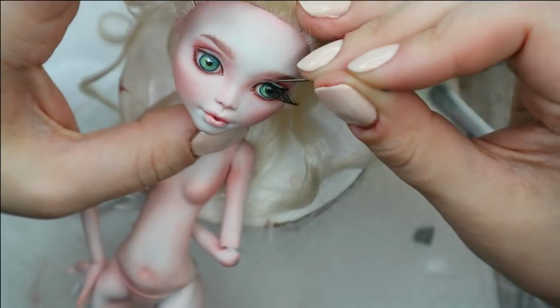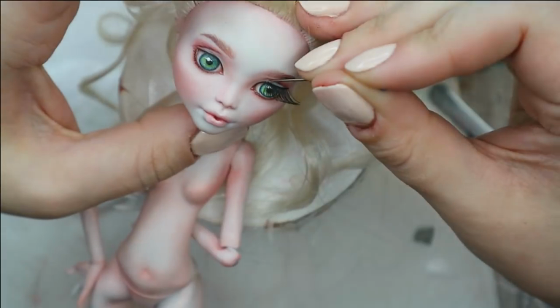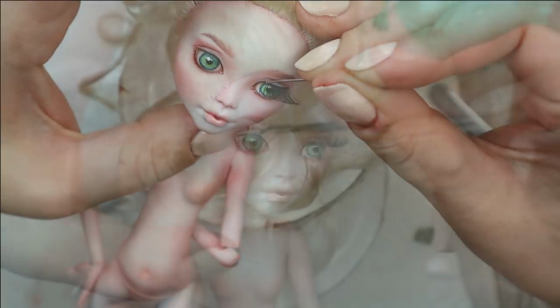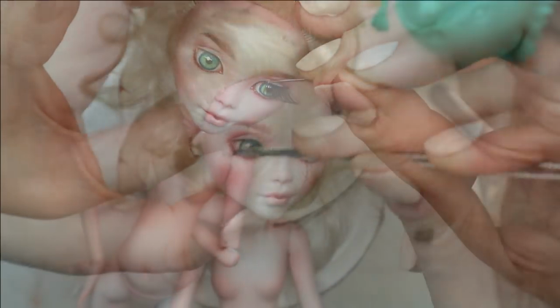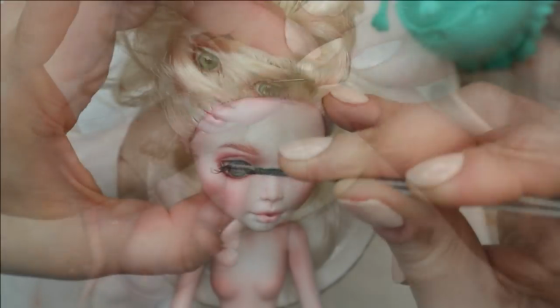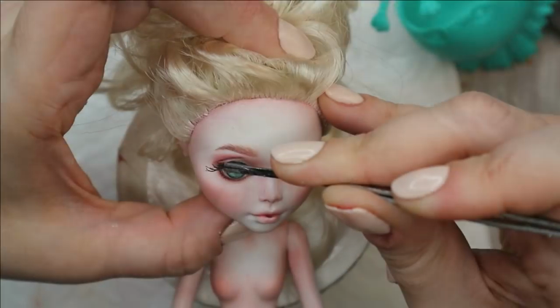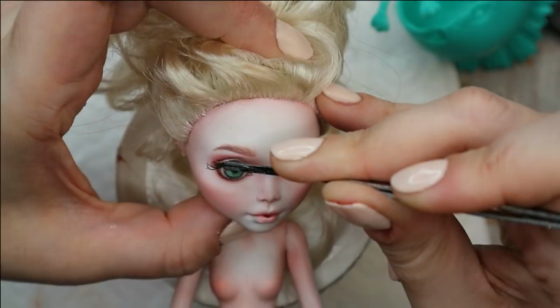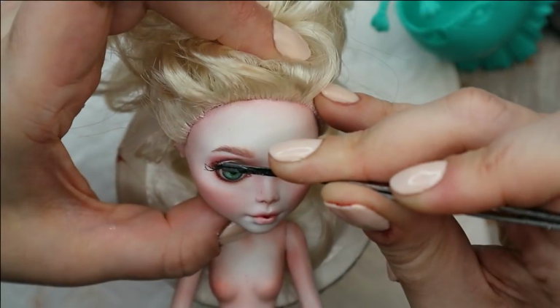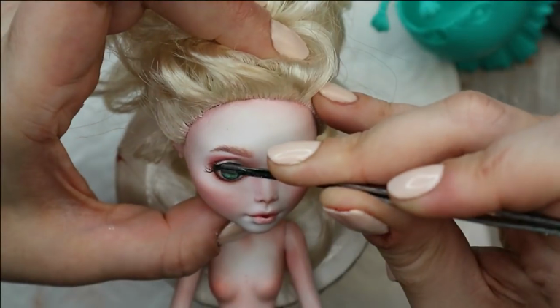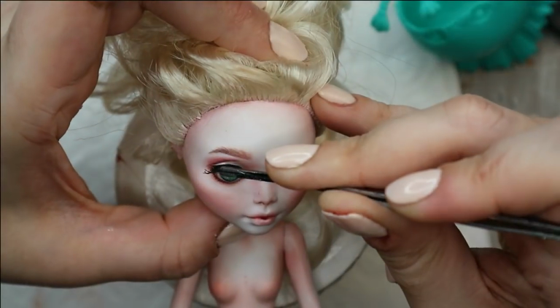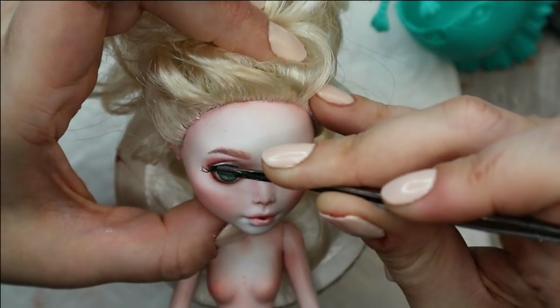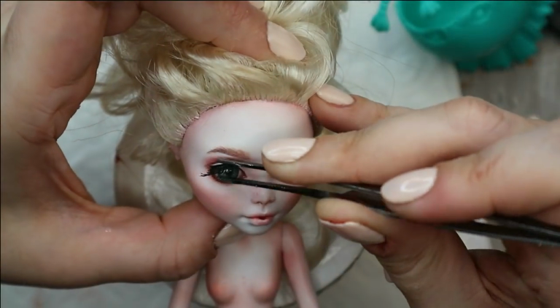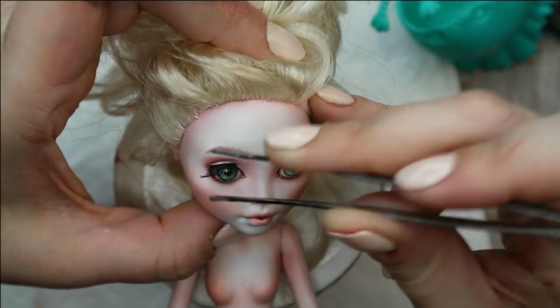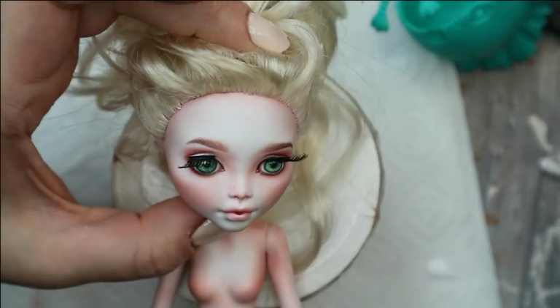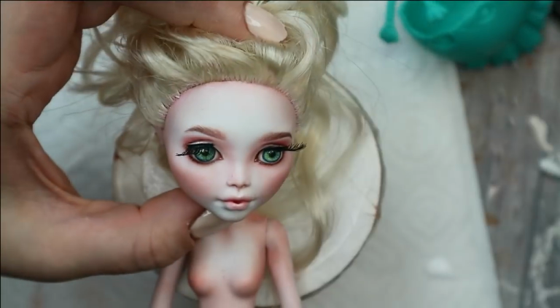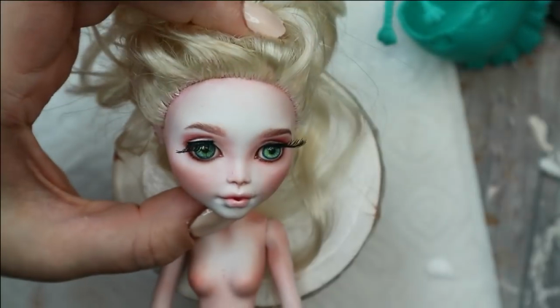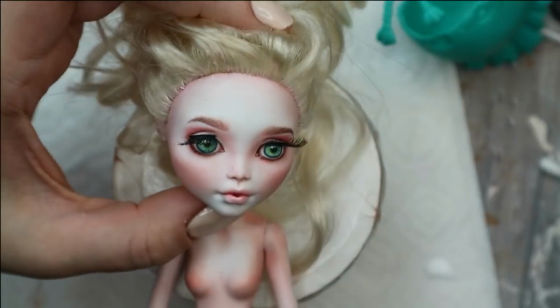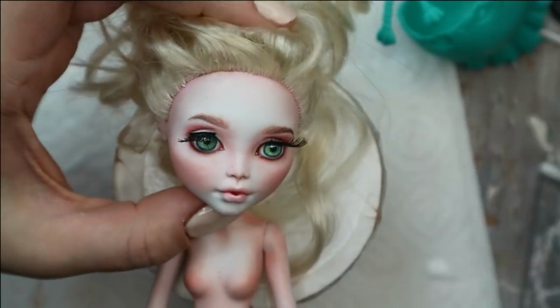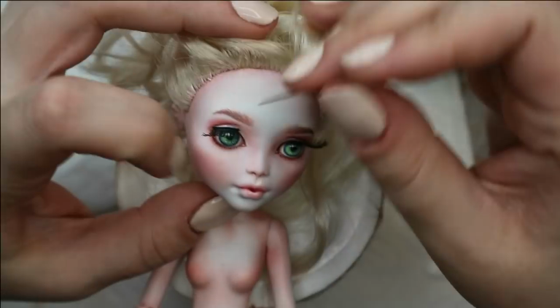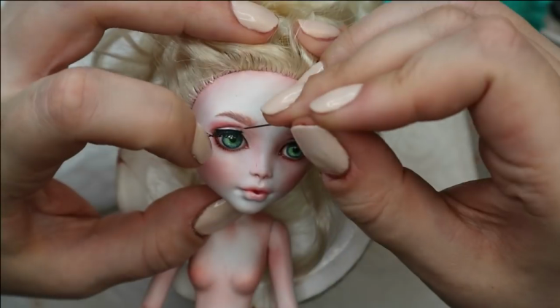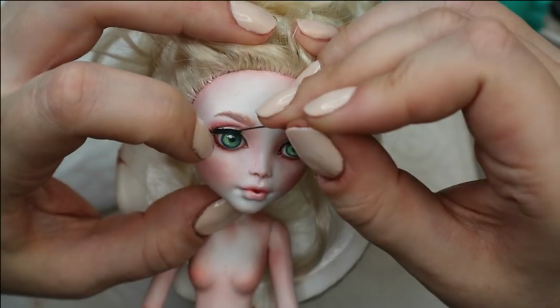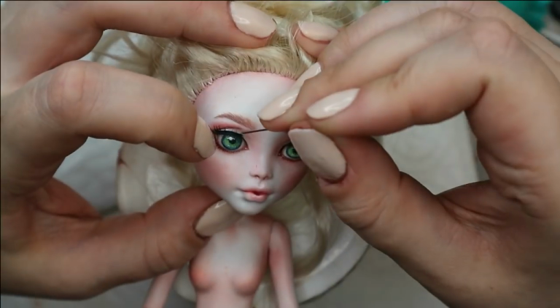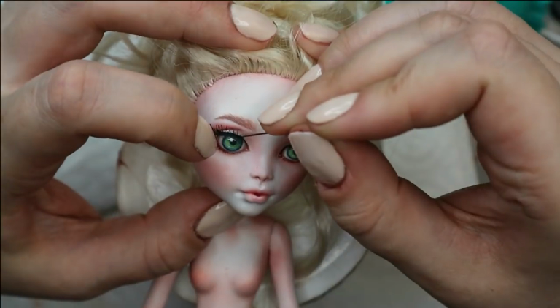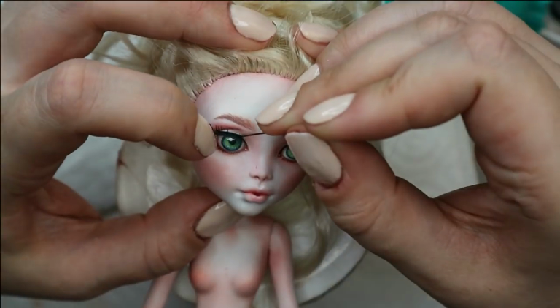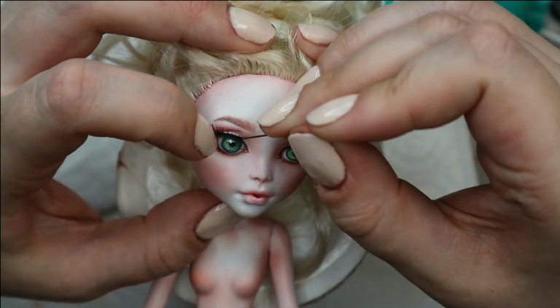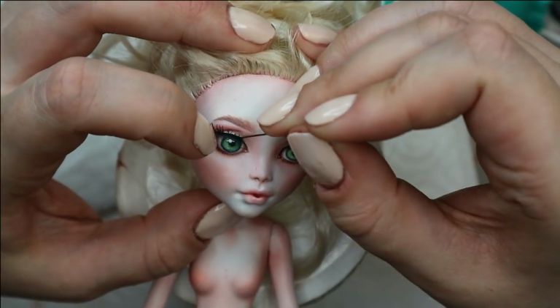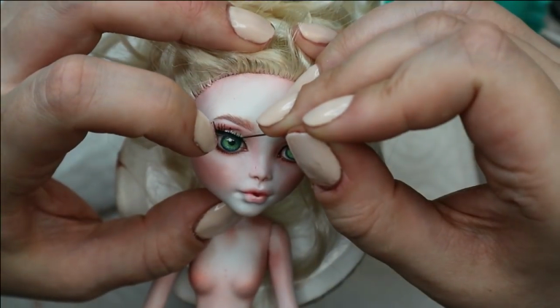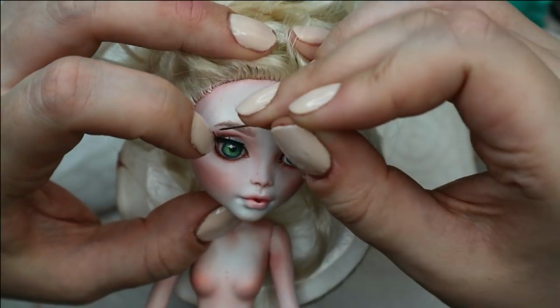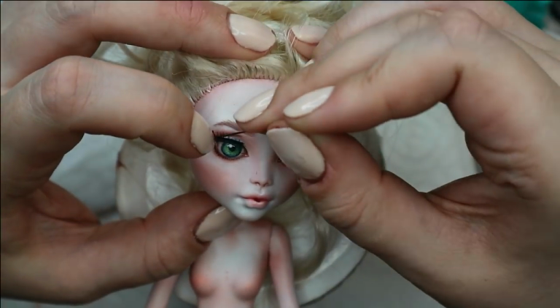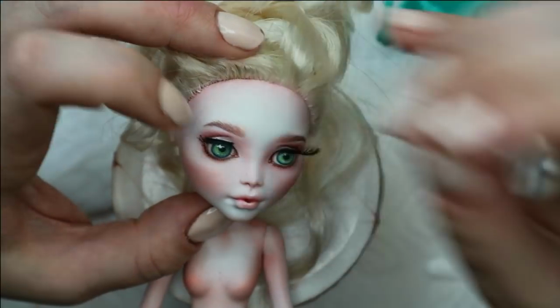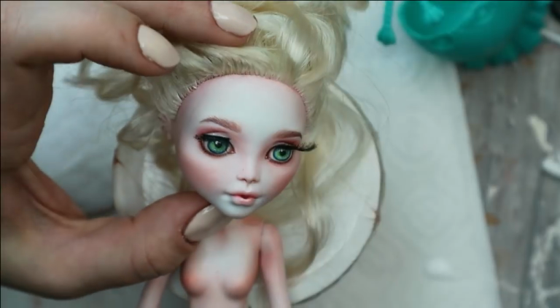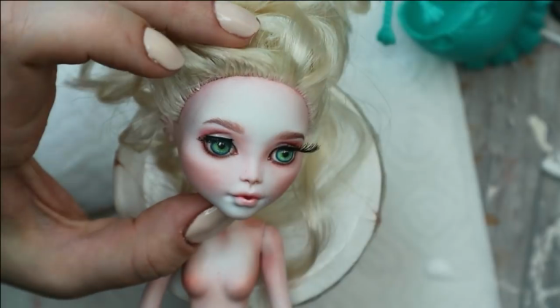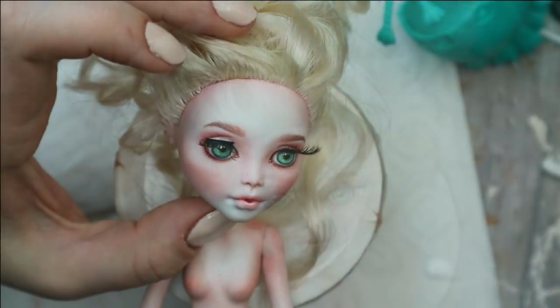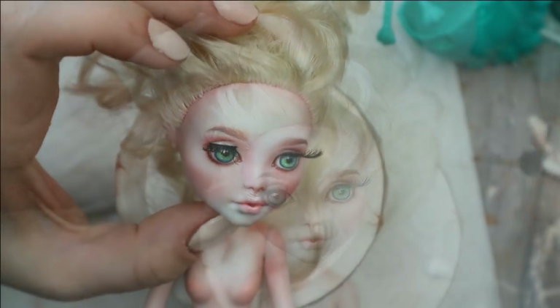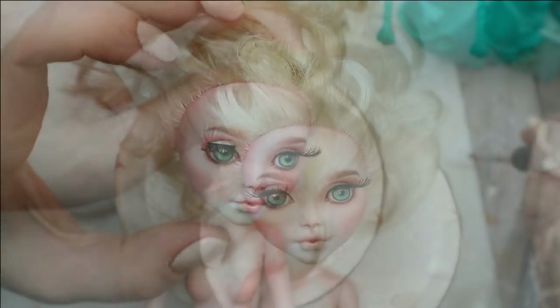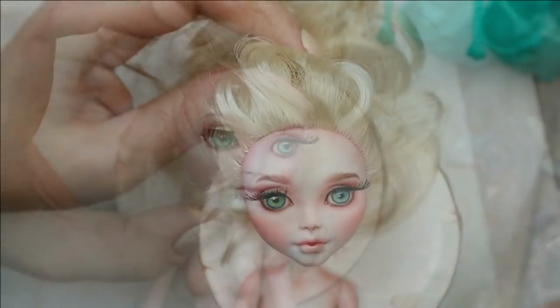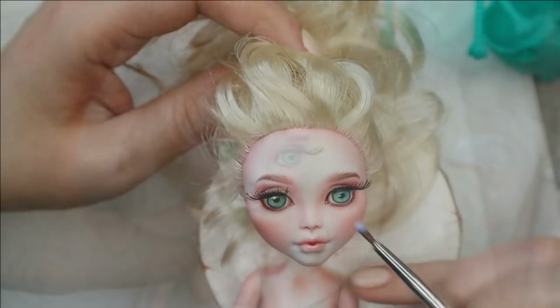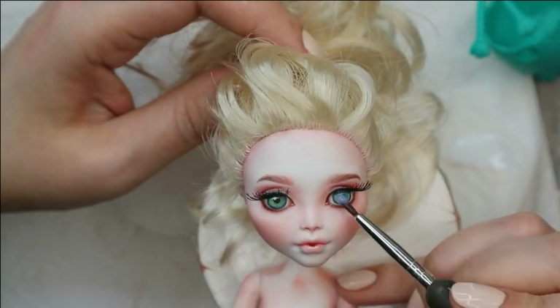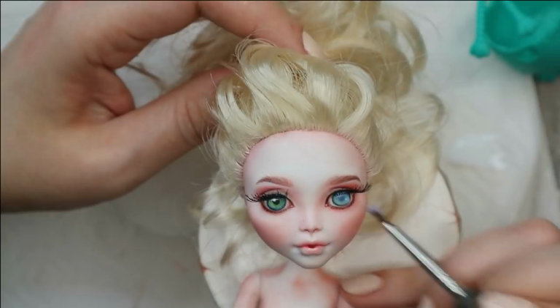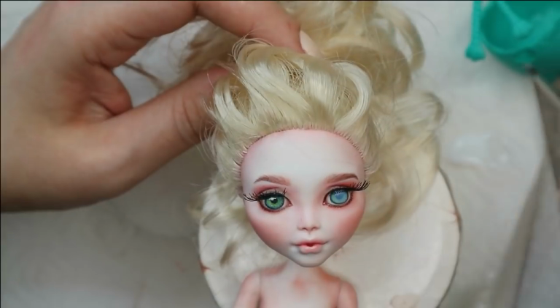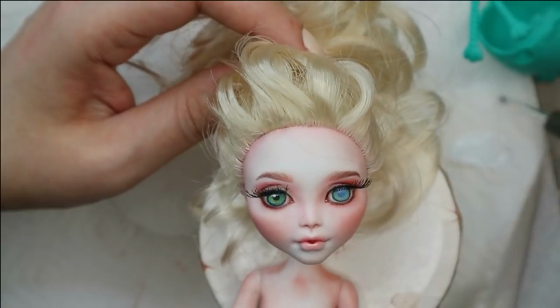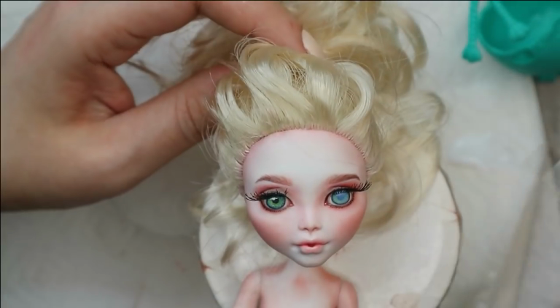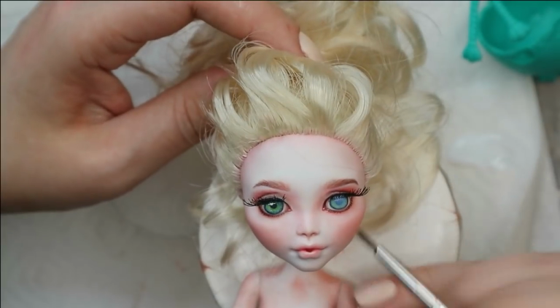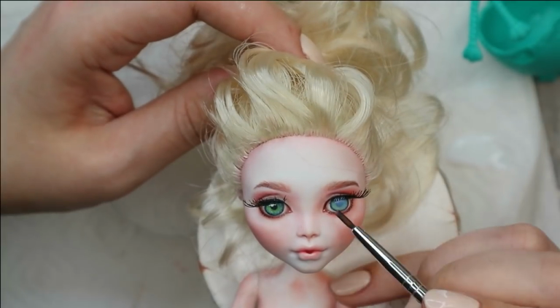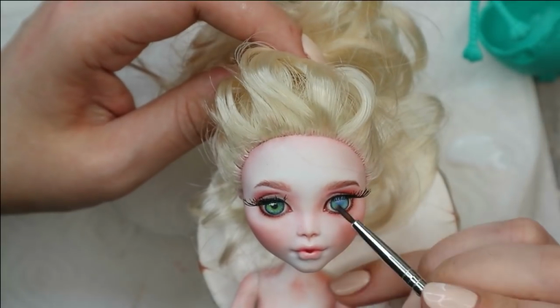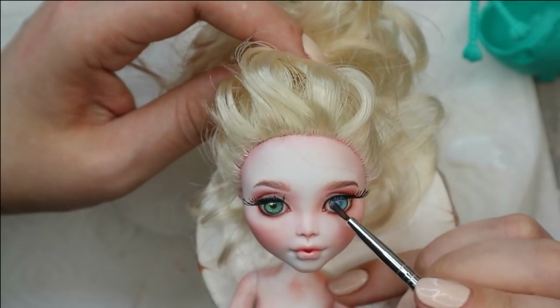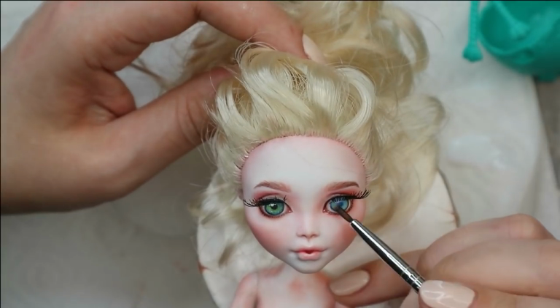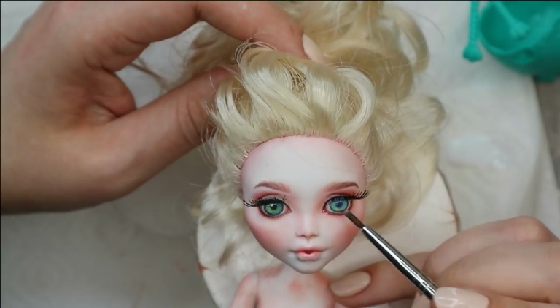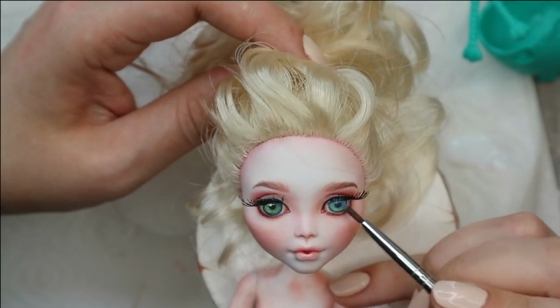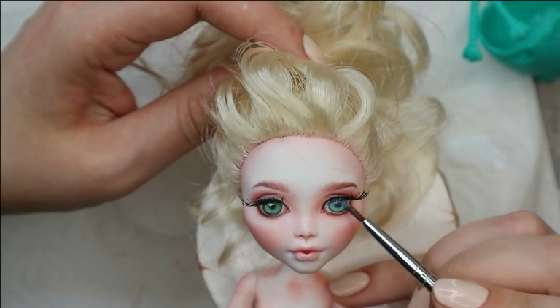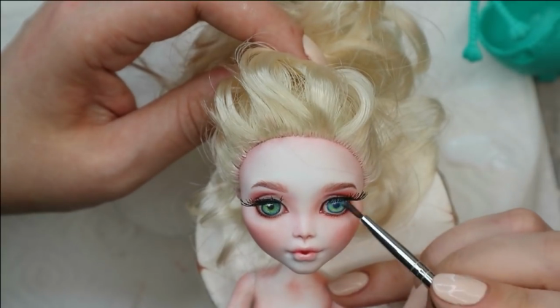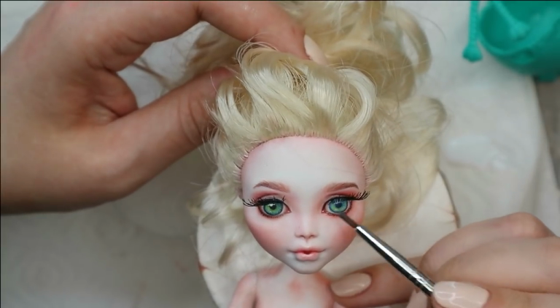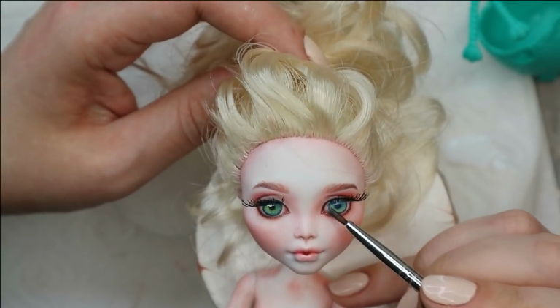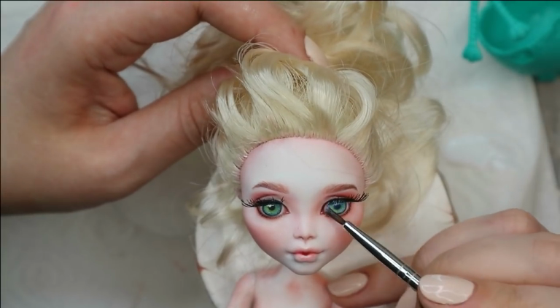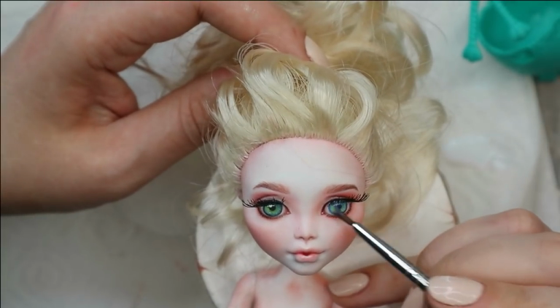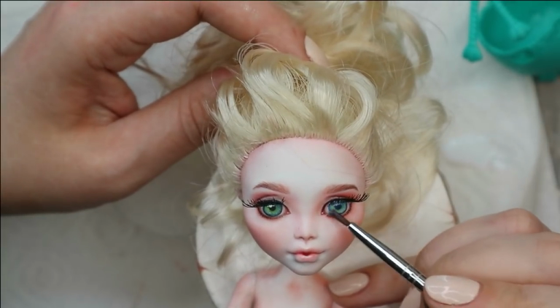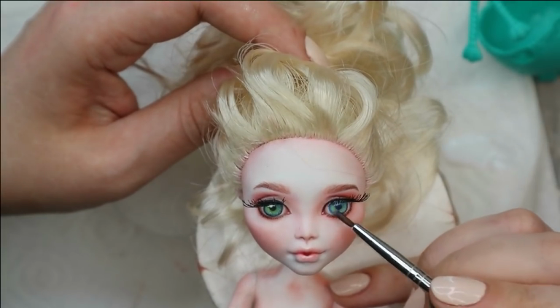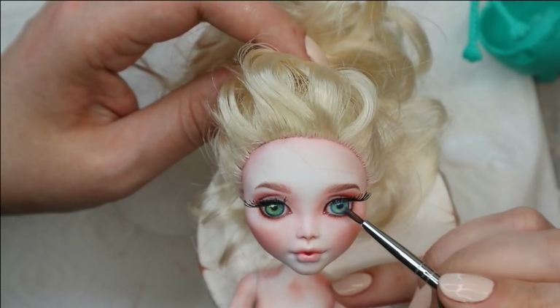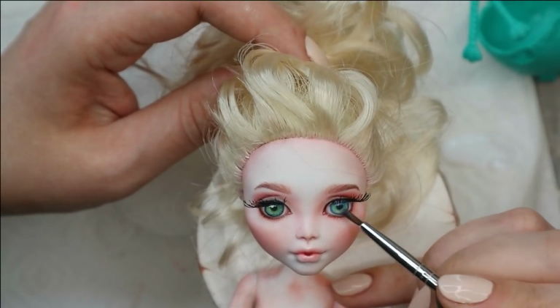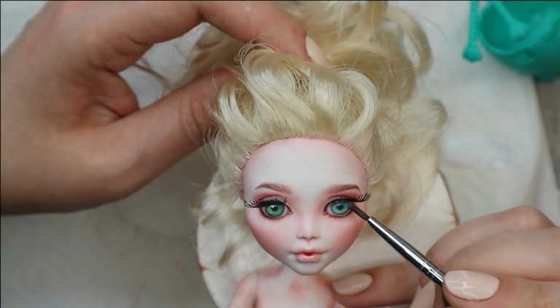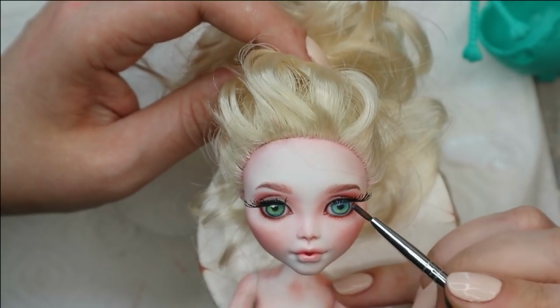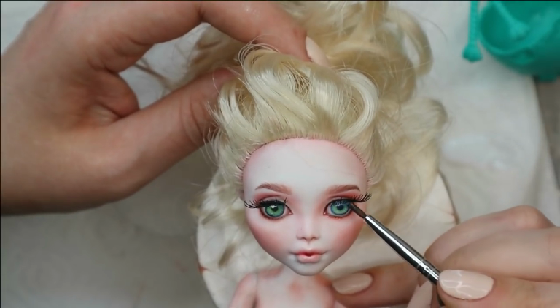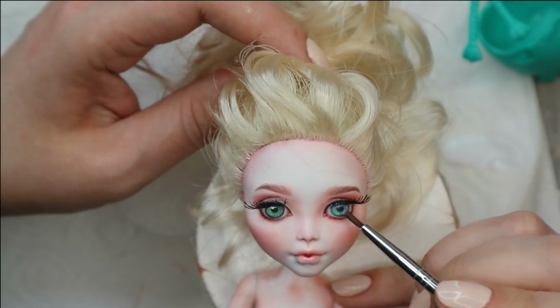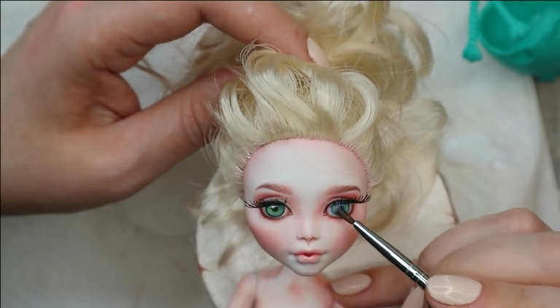Now when the hair is done, I can glue the eyelashes and apply glossy varnish to her eyes and lips.